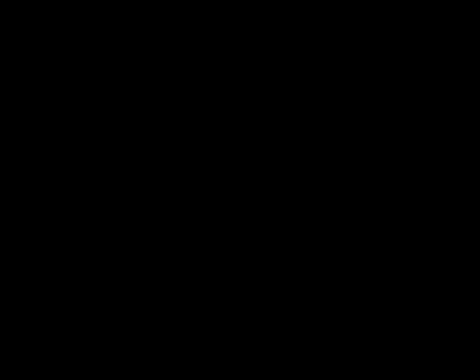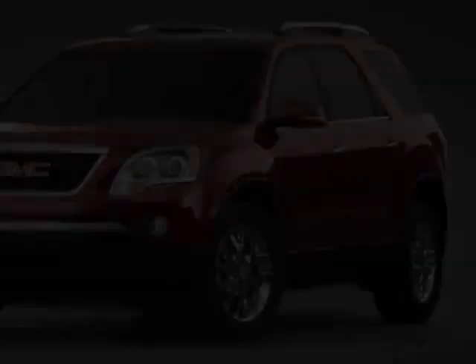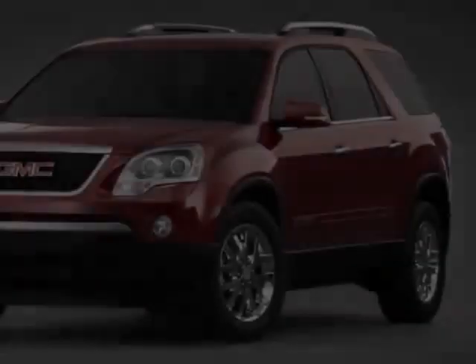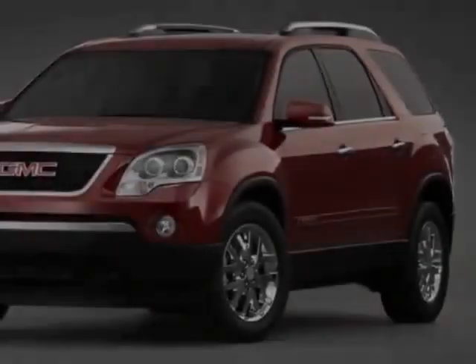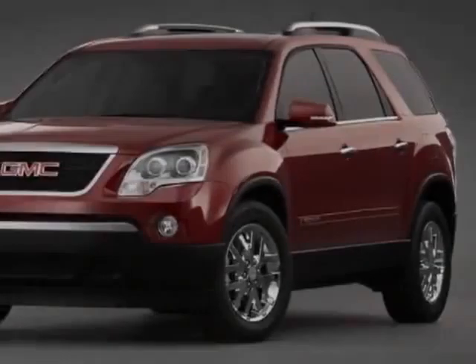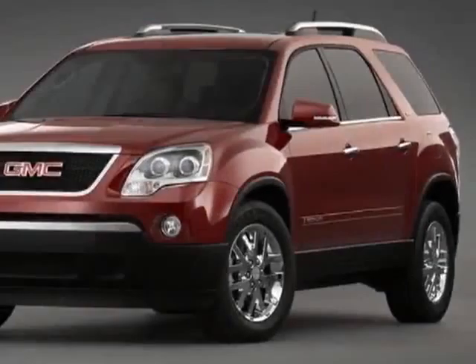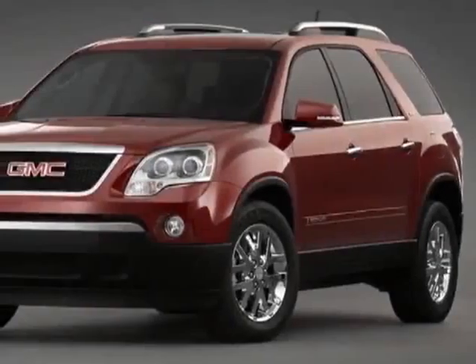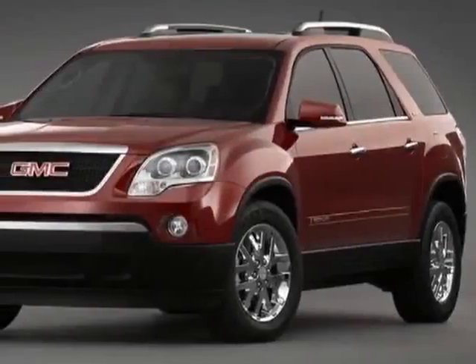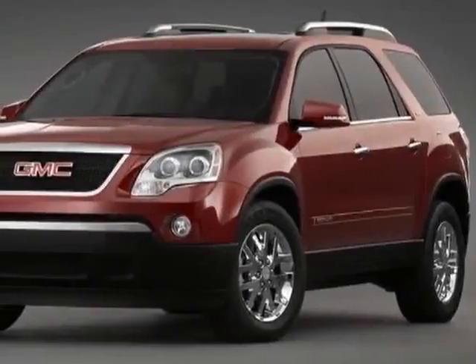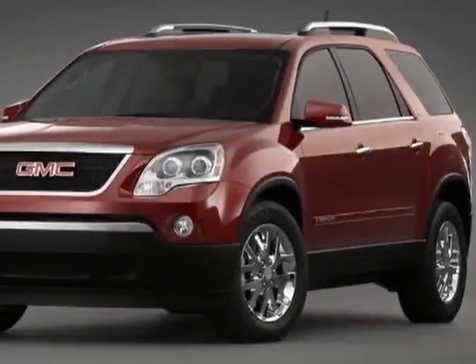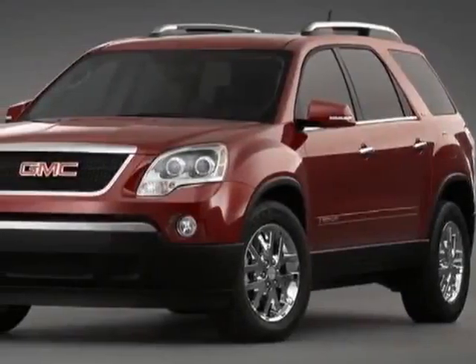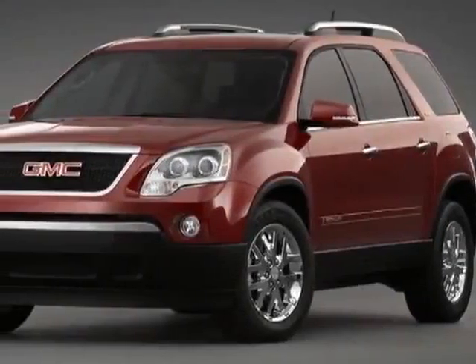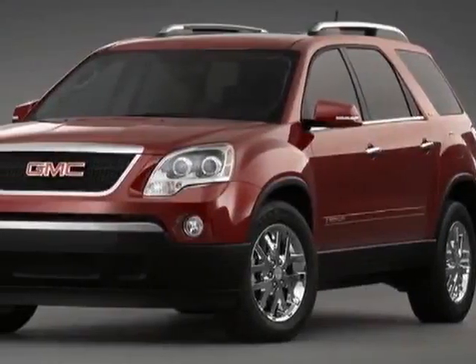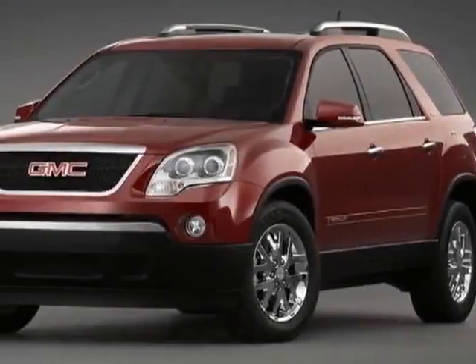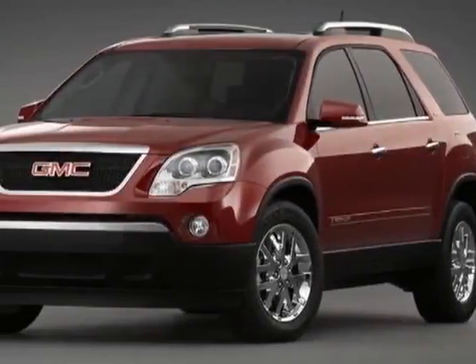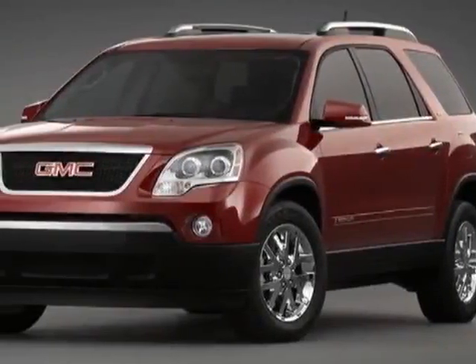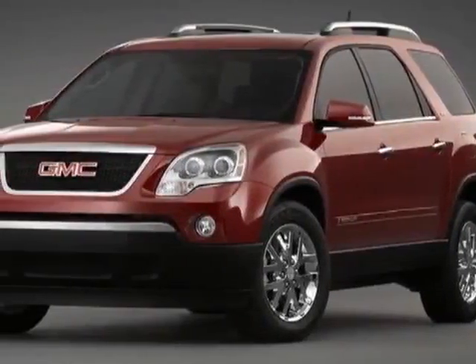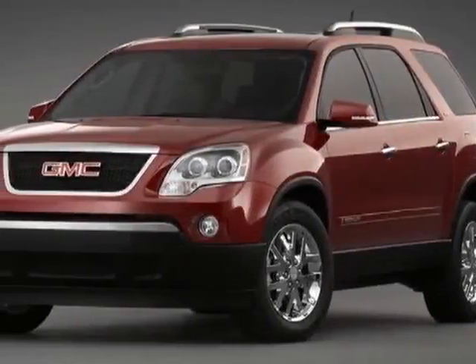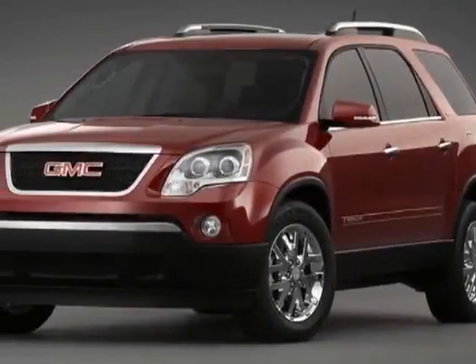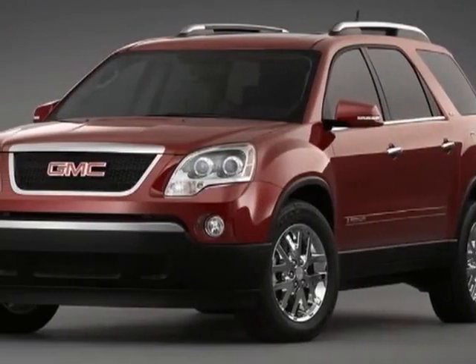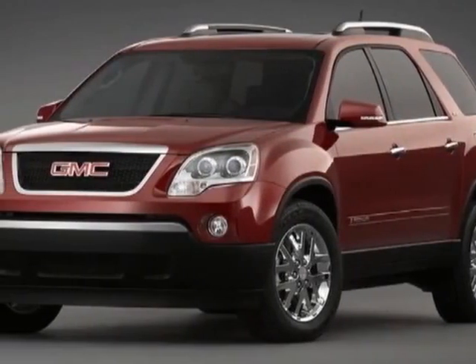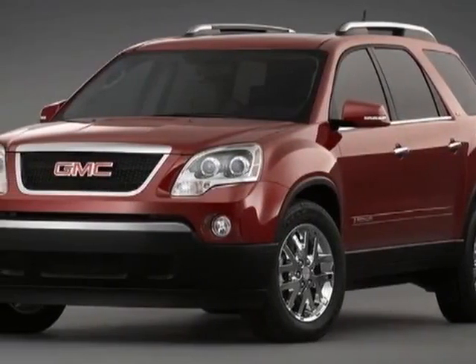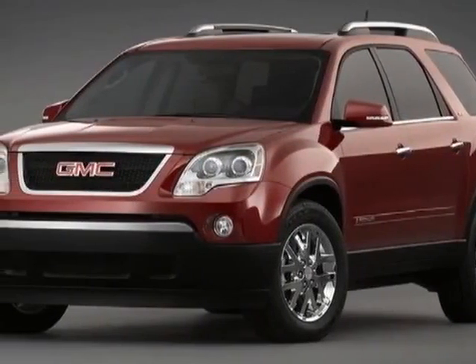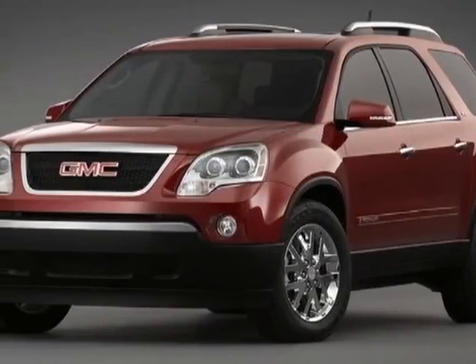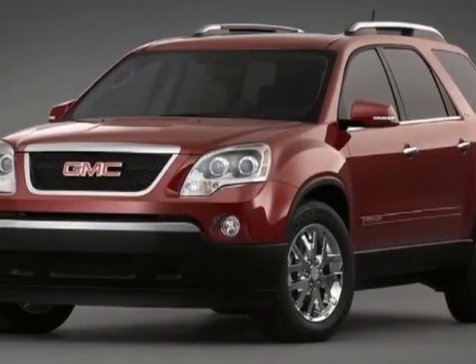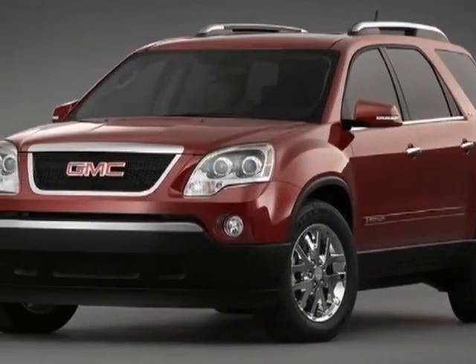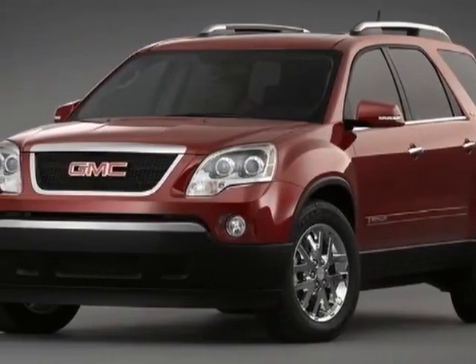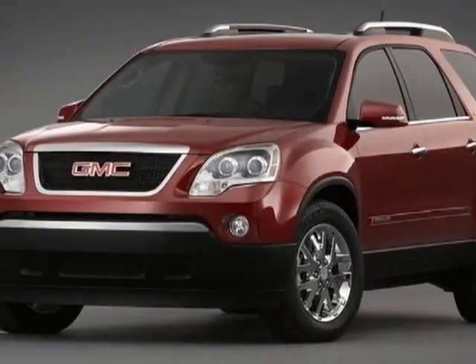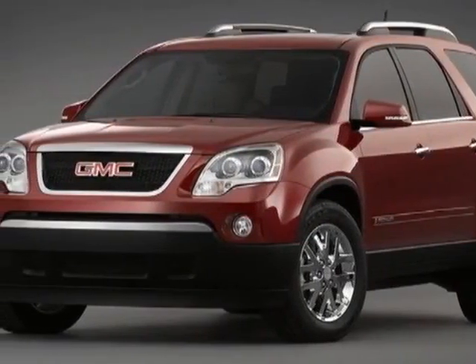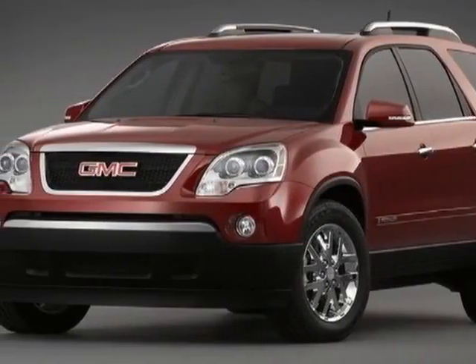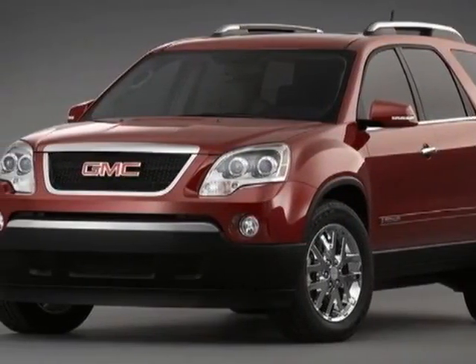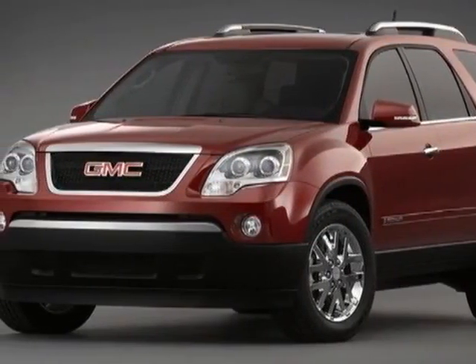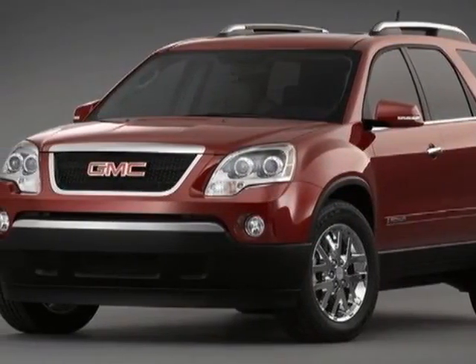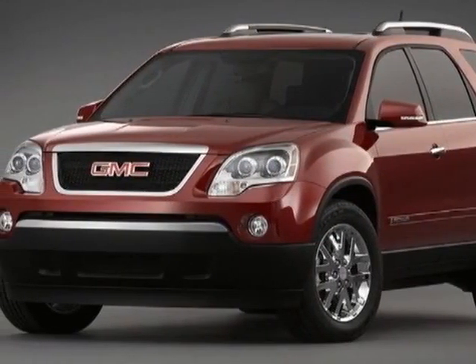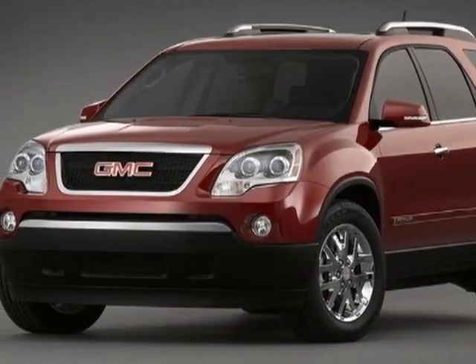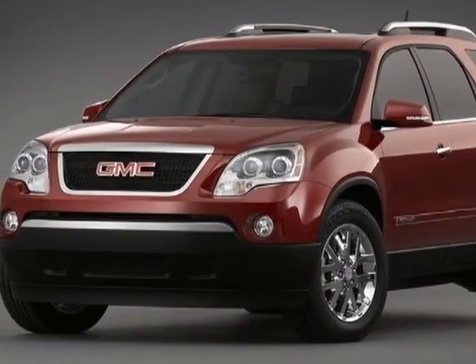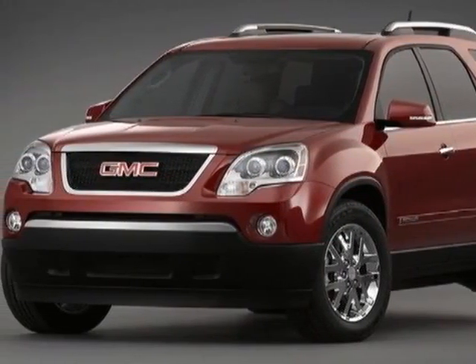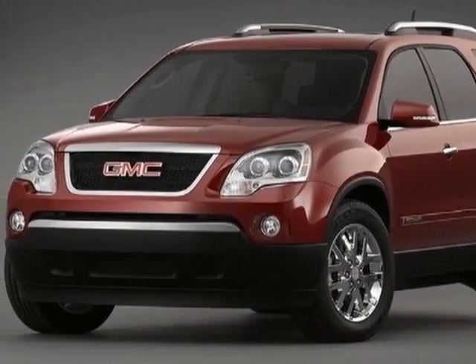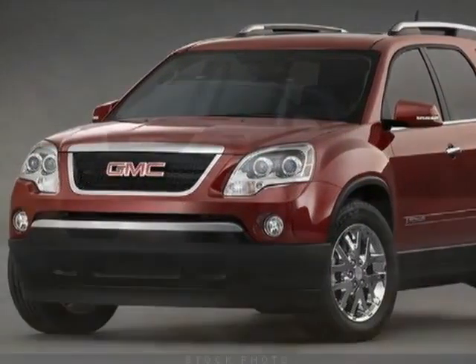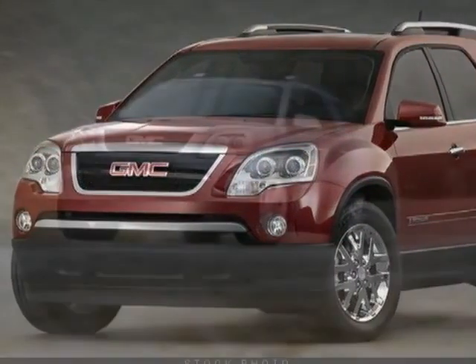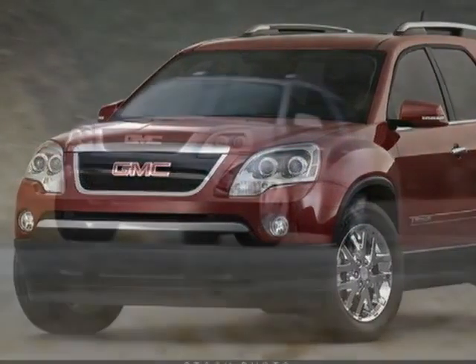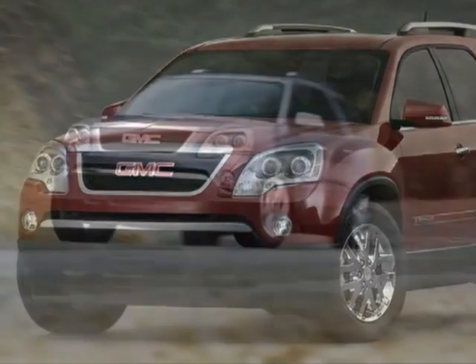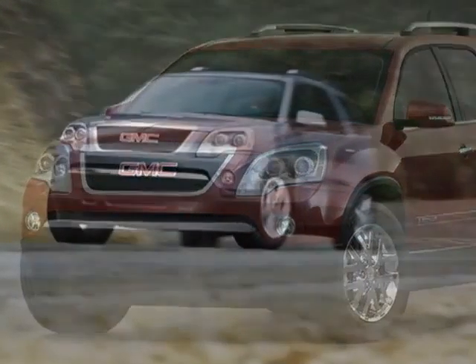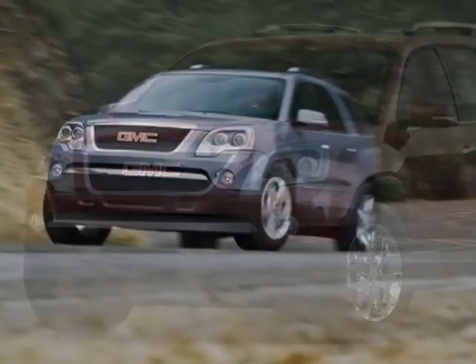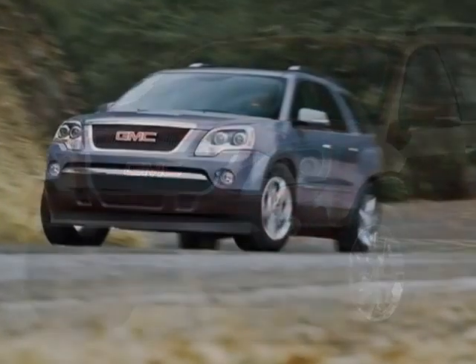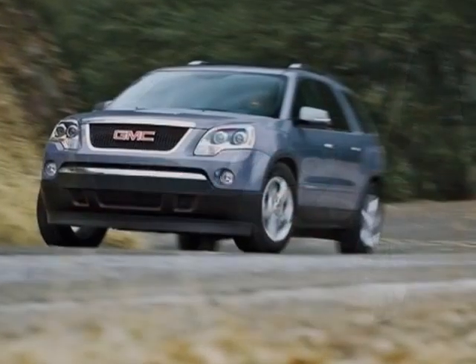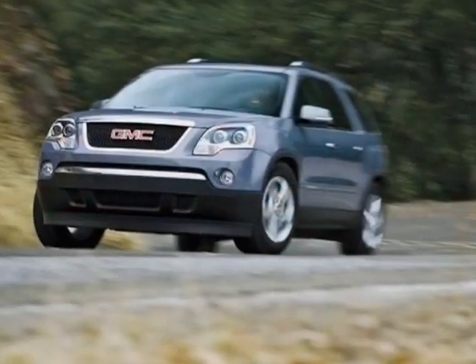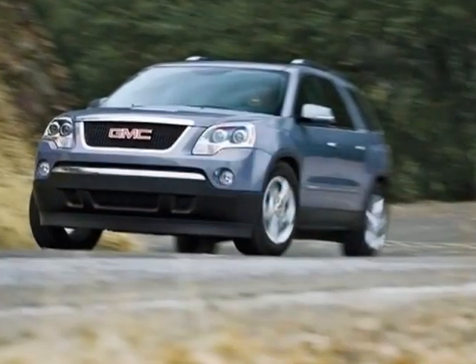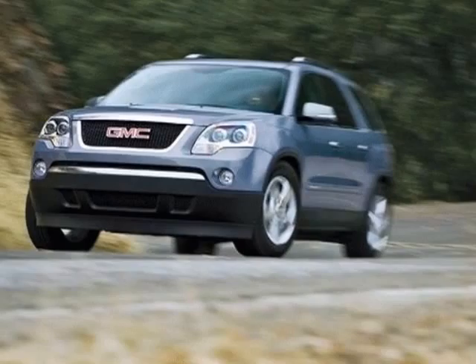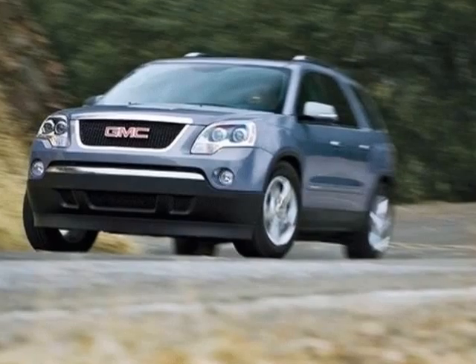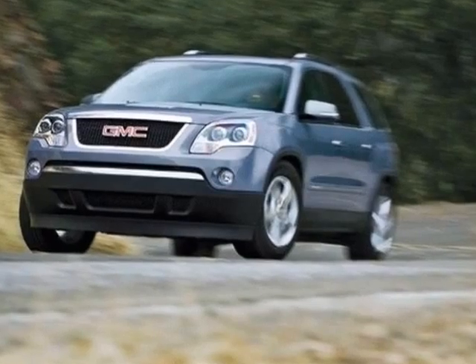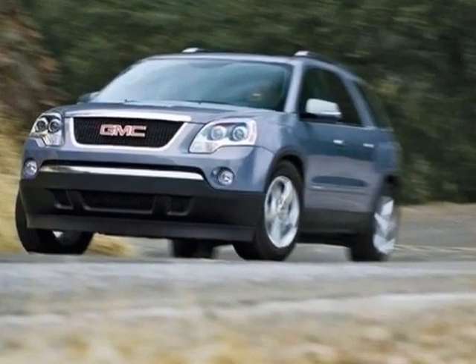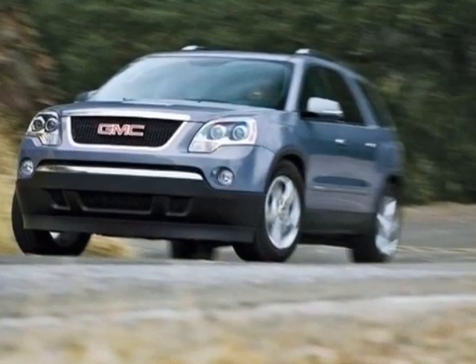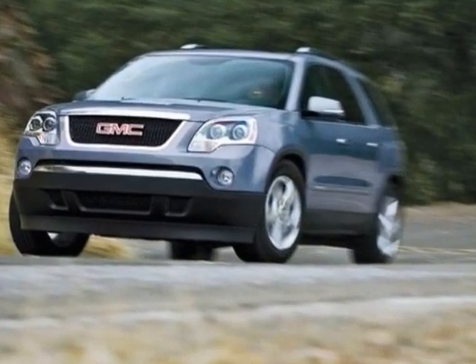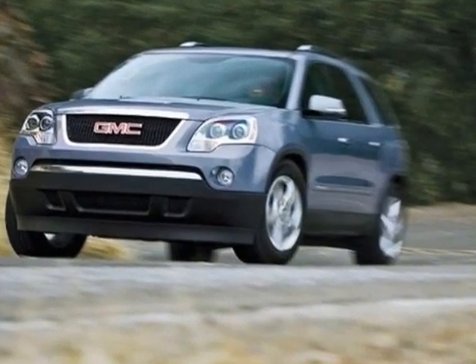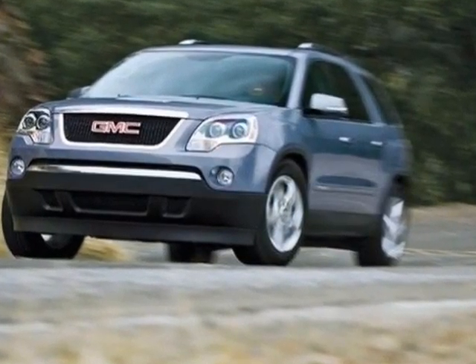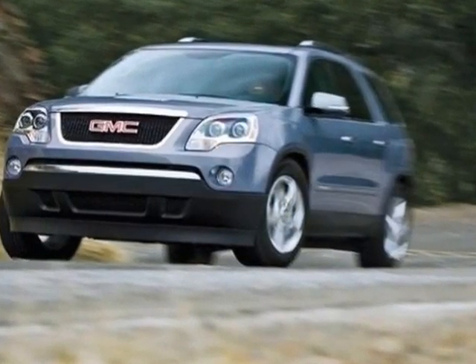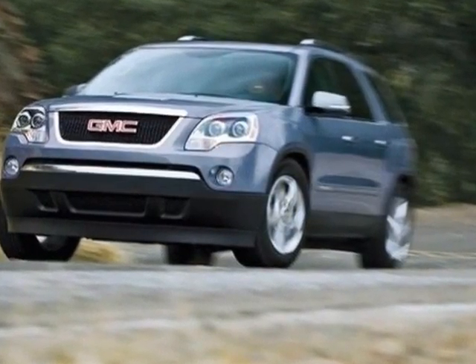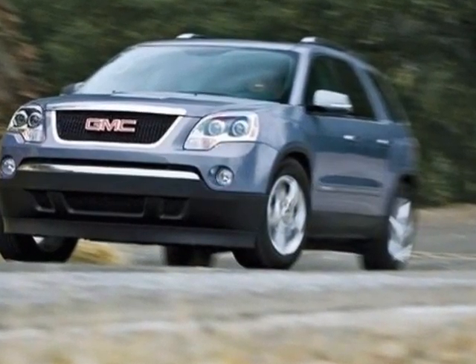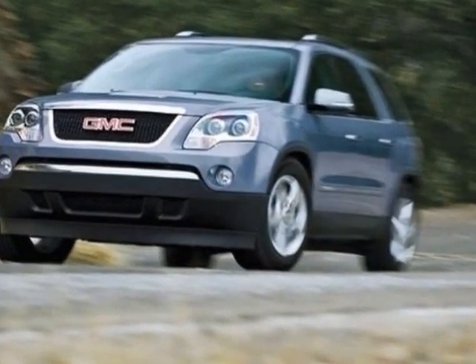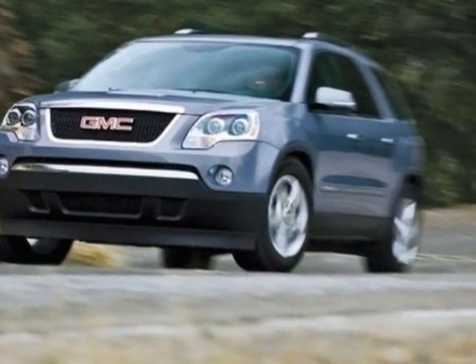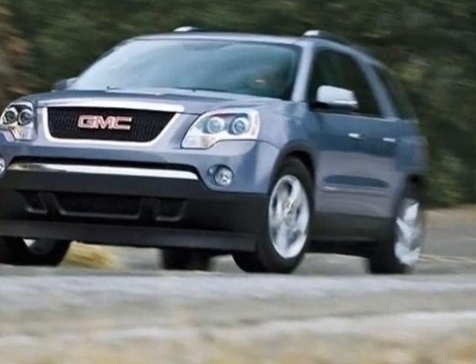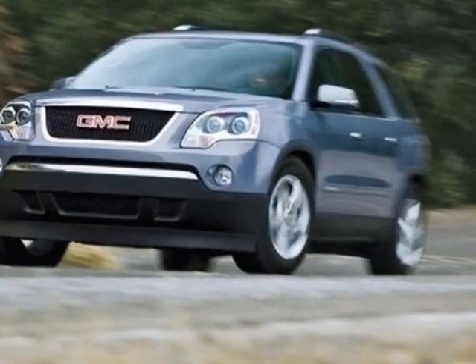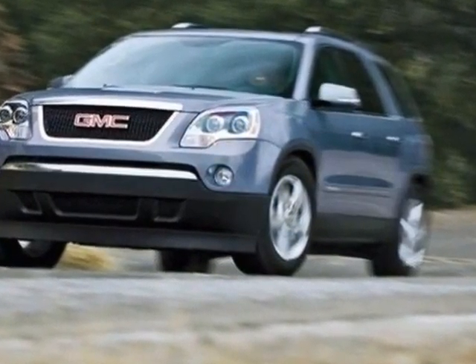Look at this 2008 GMC Acadia. This Acadia has just under 44,500 miles.